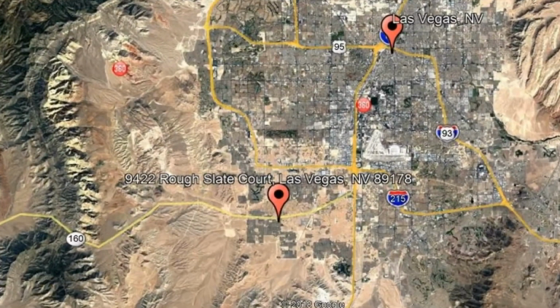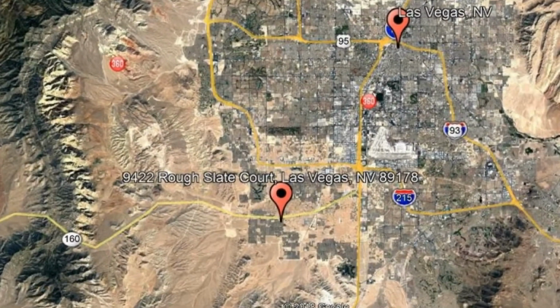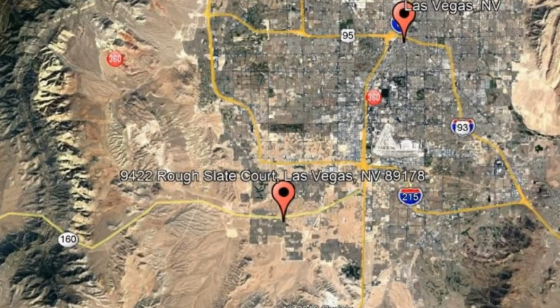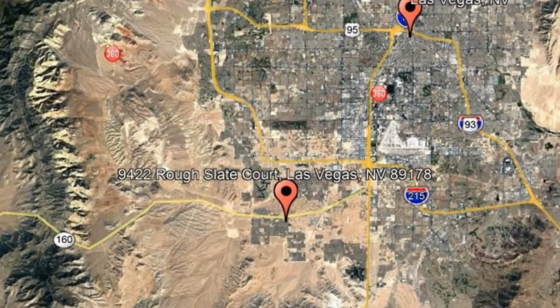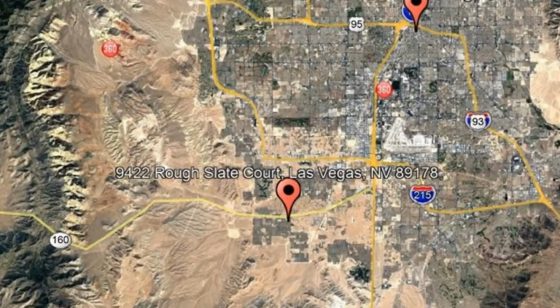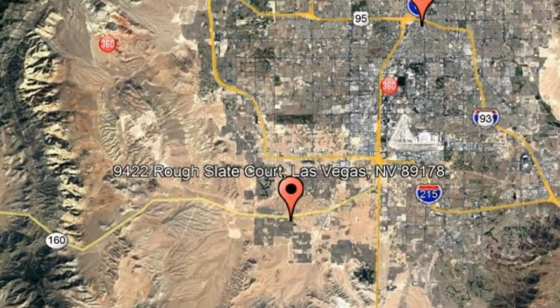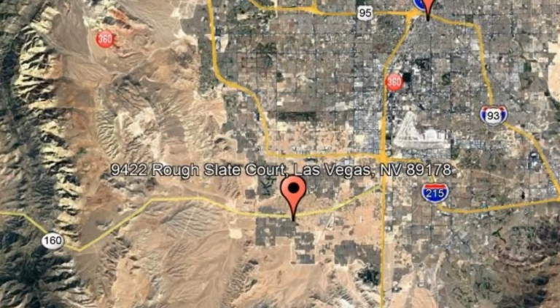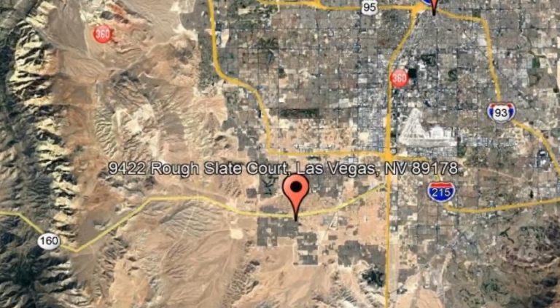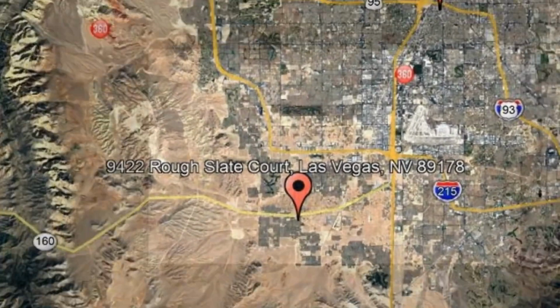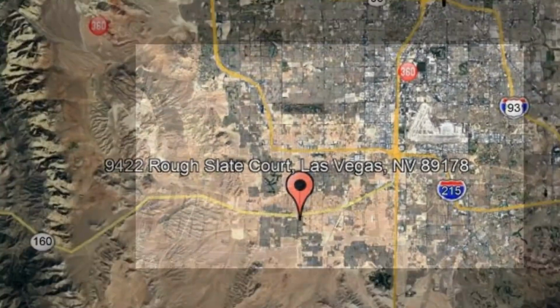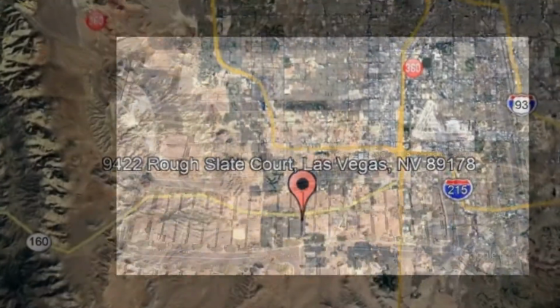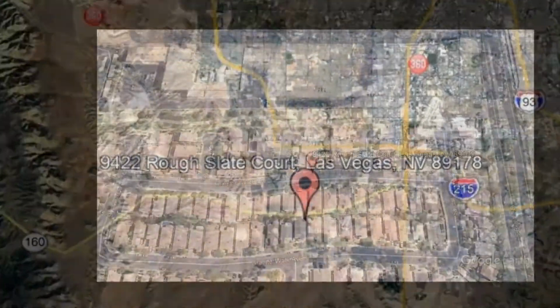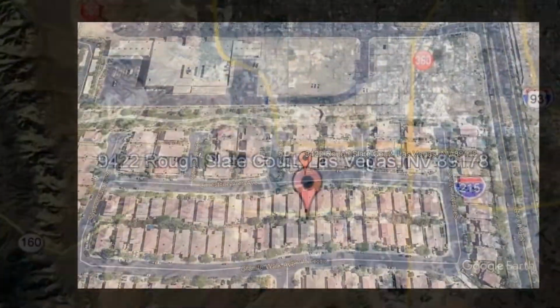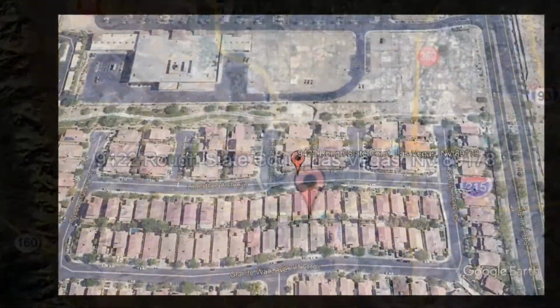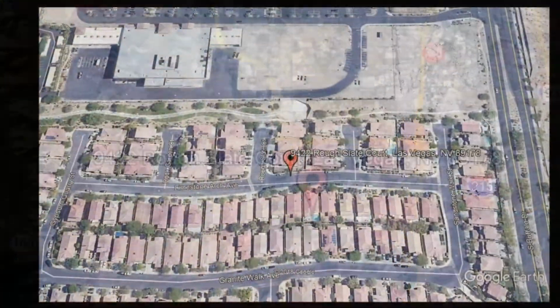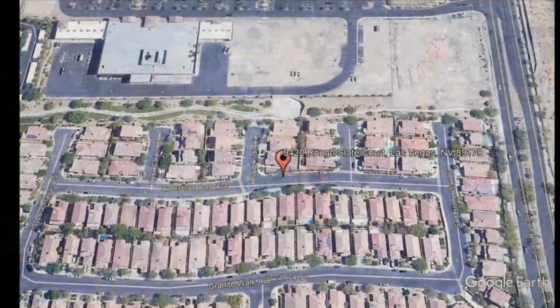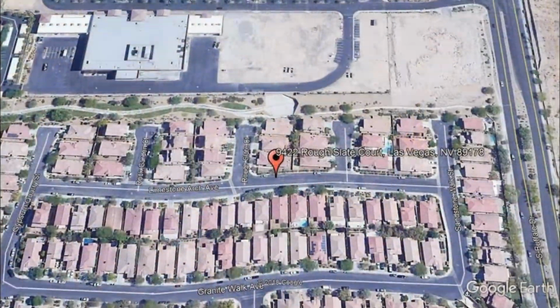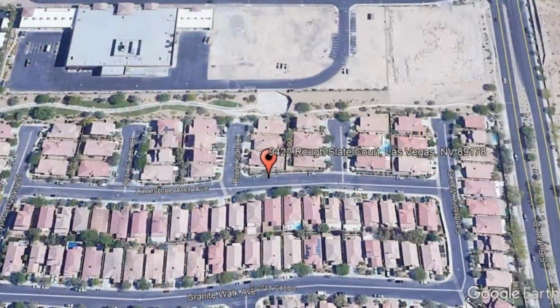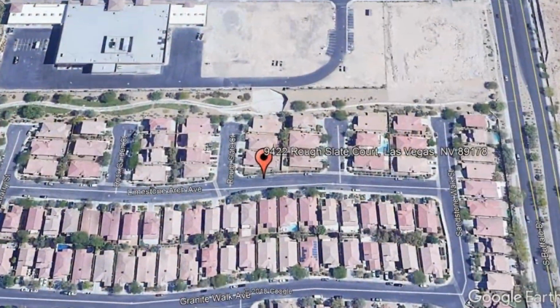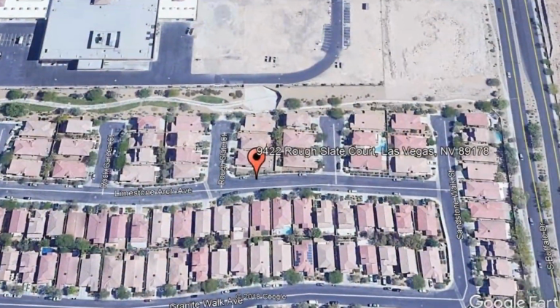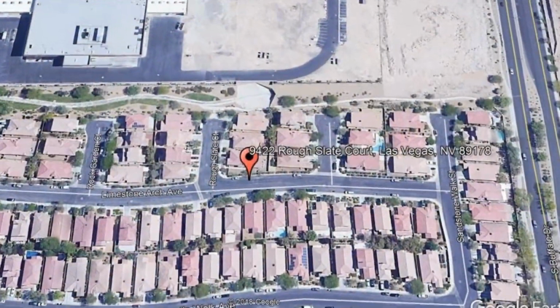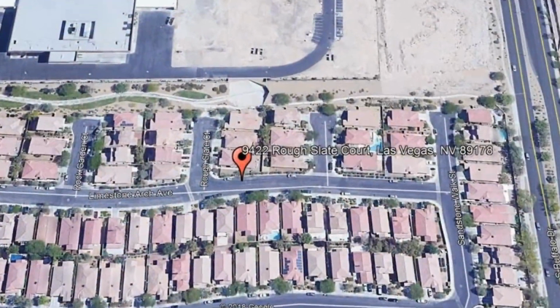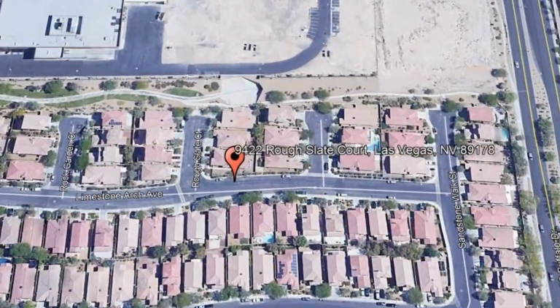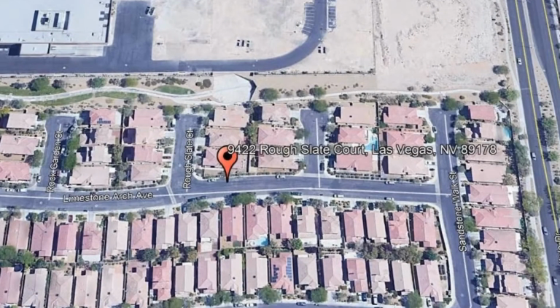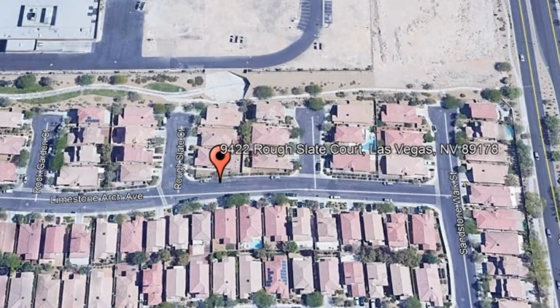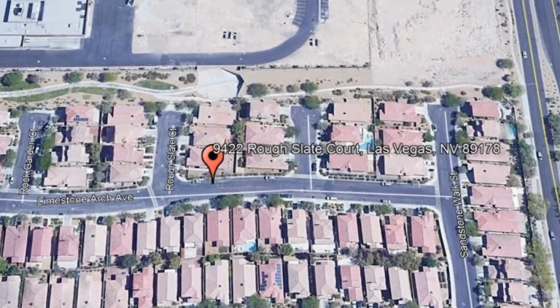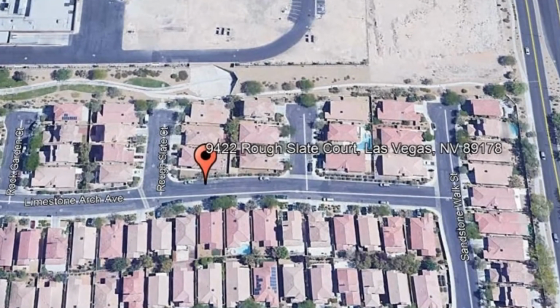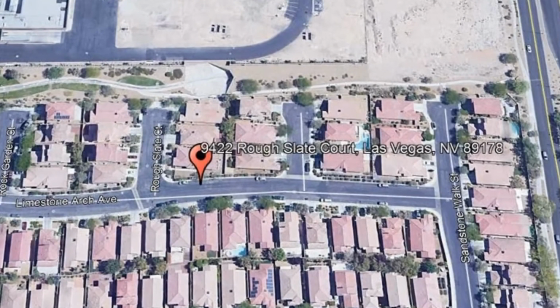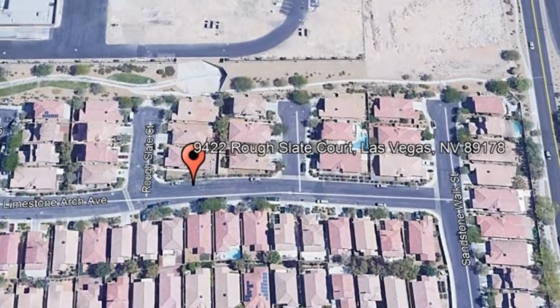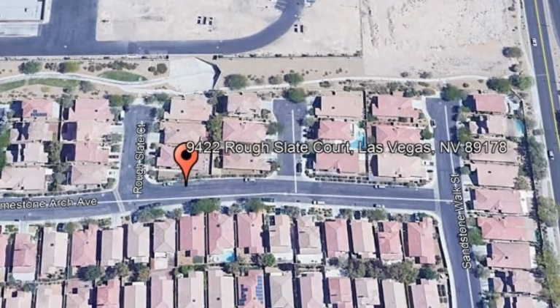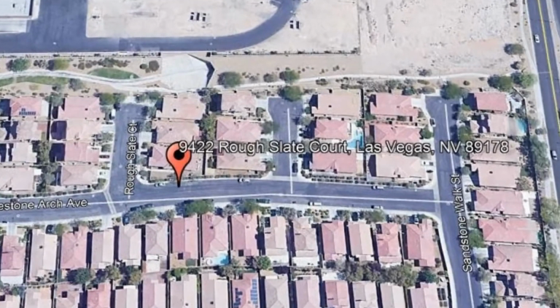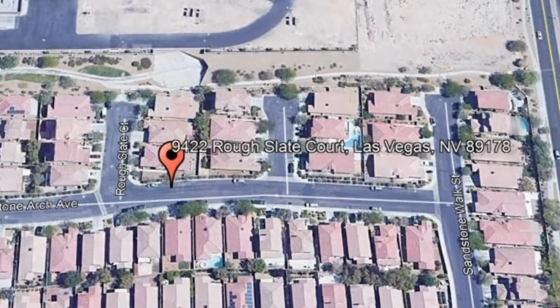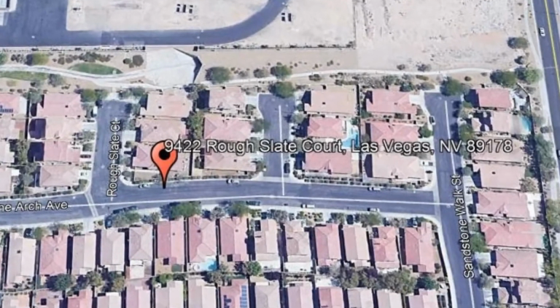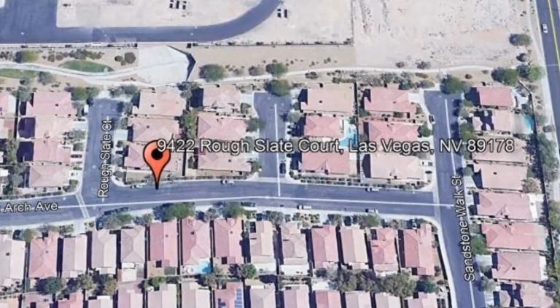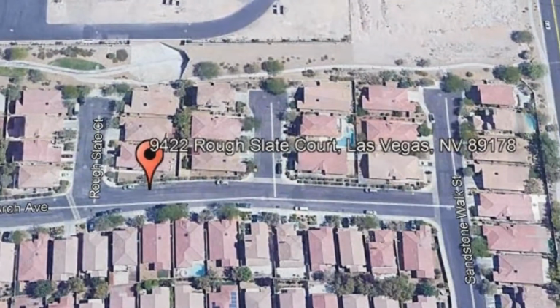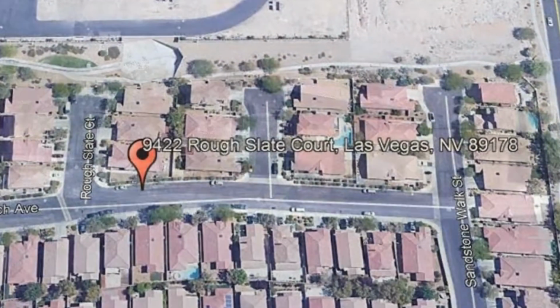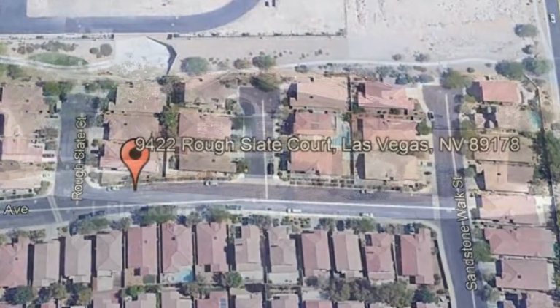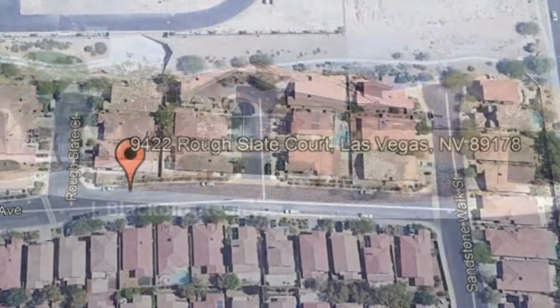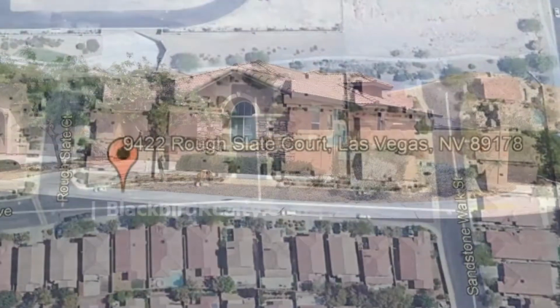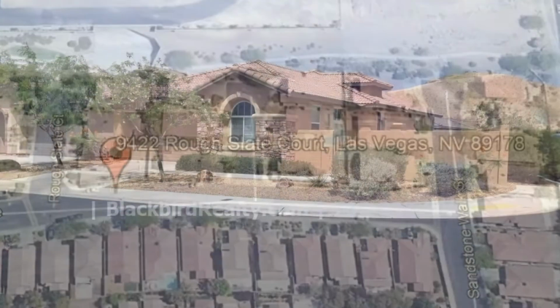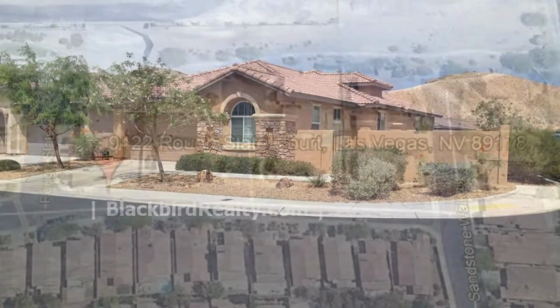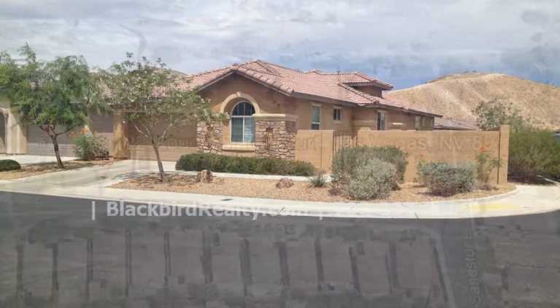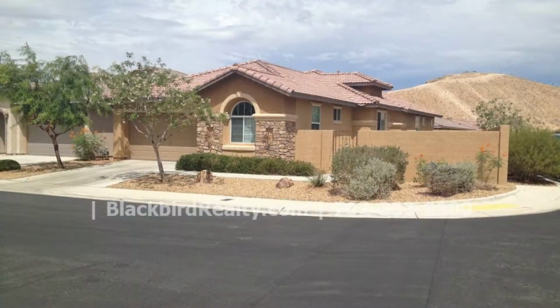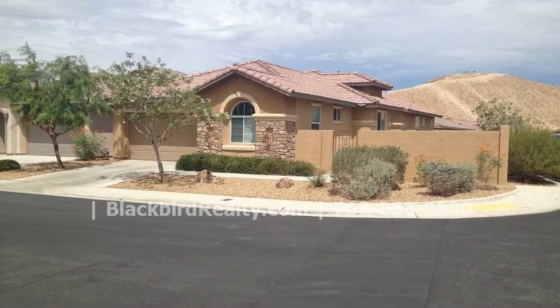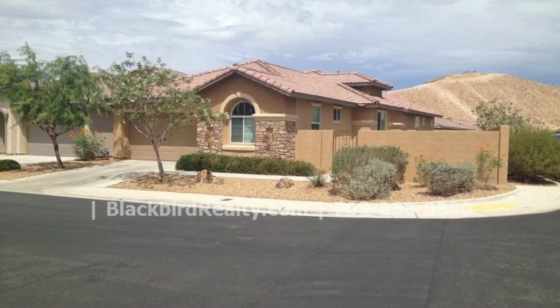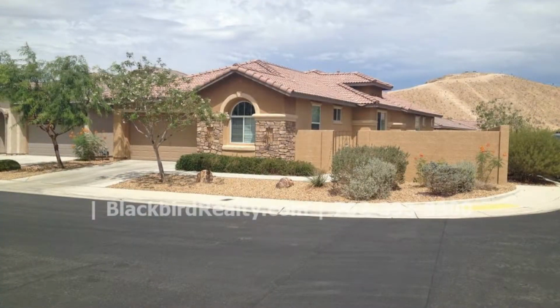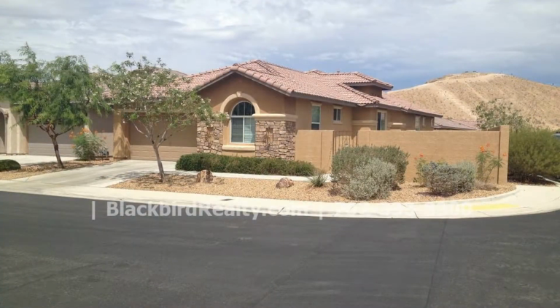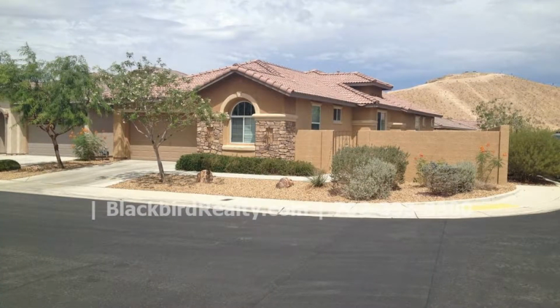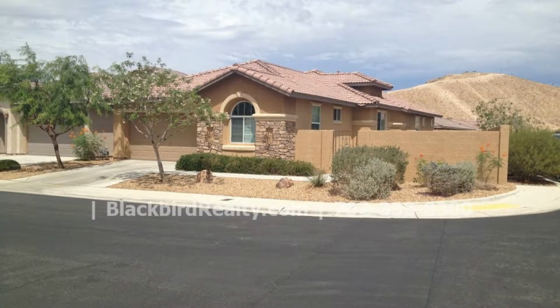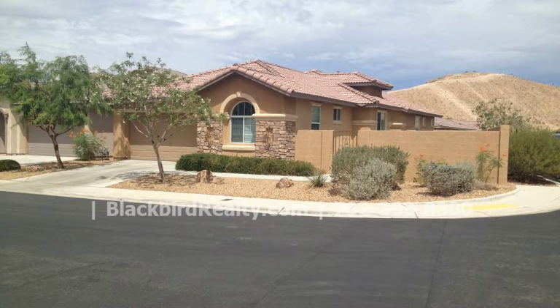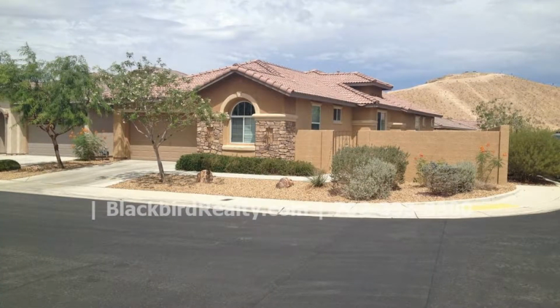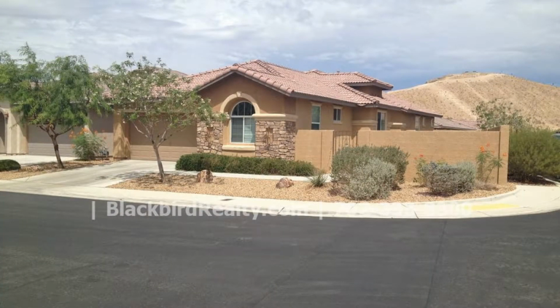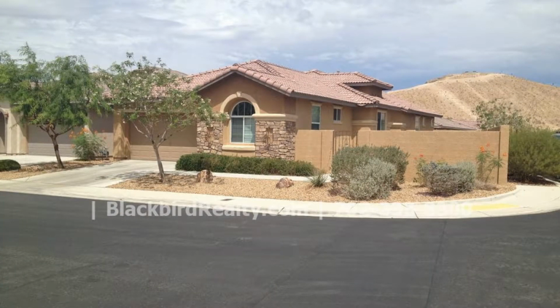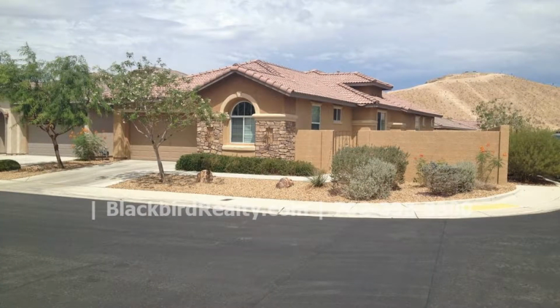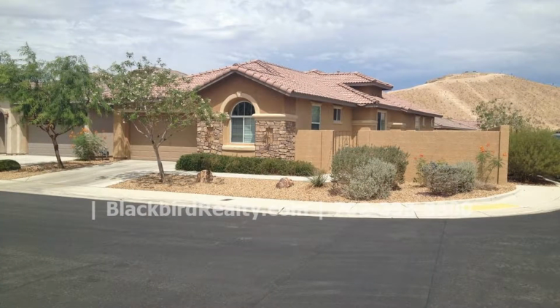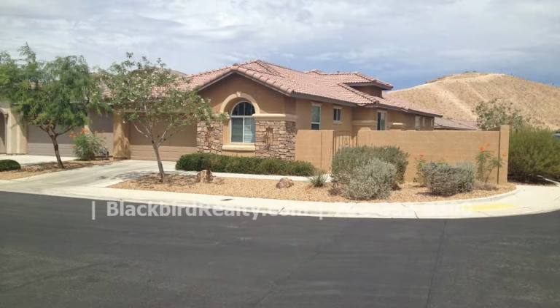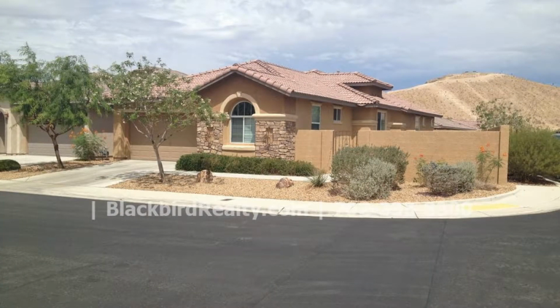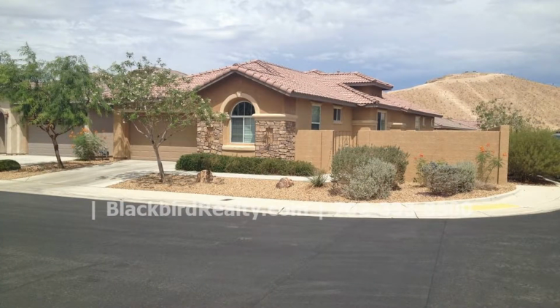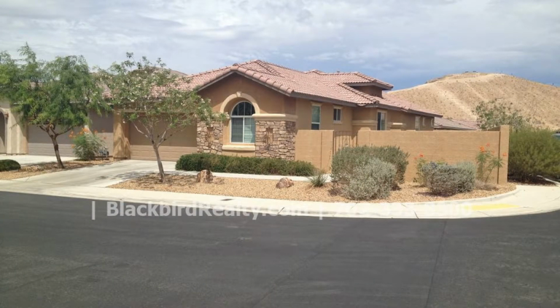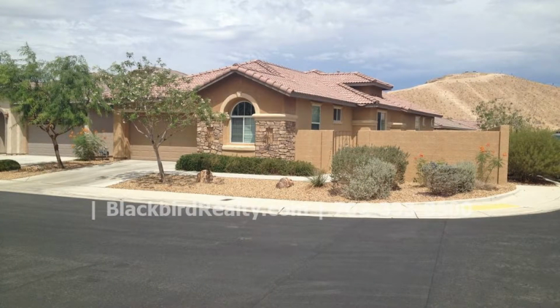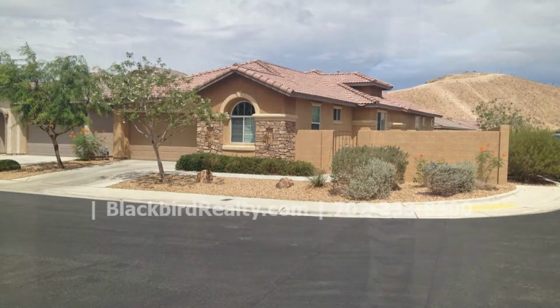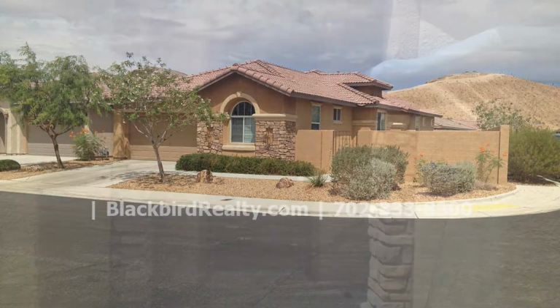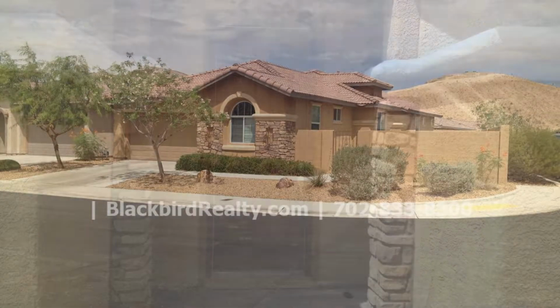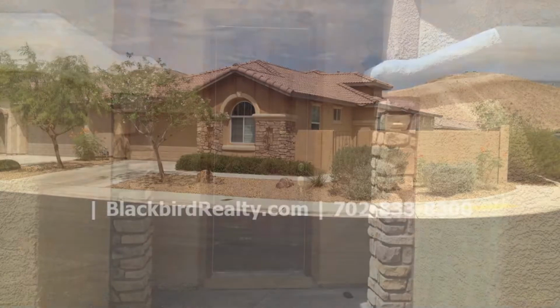9422 Rough Slate Court, Las Vegas, Nevada. Check out this single-story three-bedroom home in Mountain's Edge.